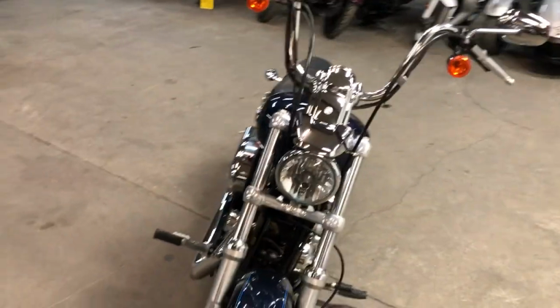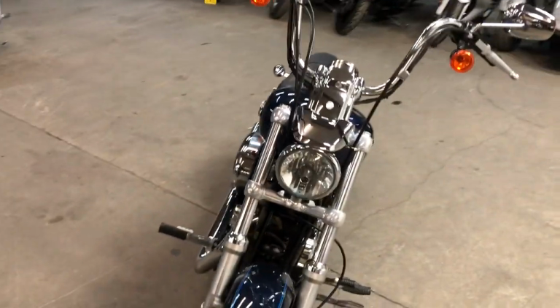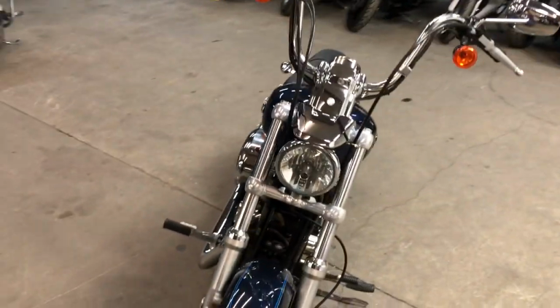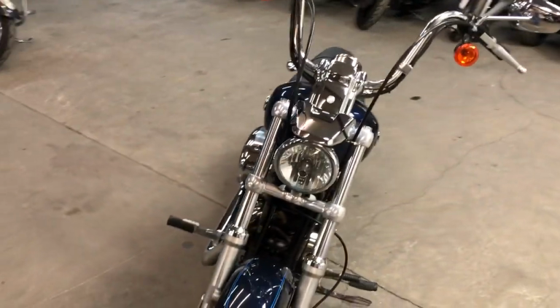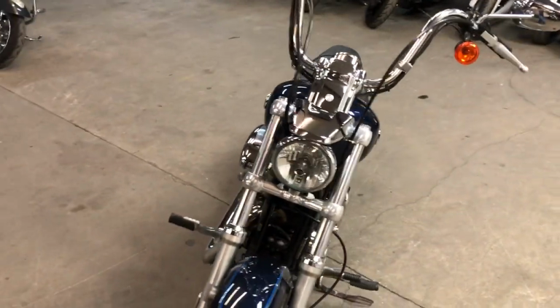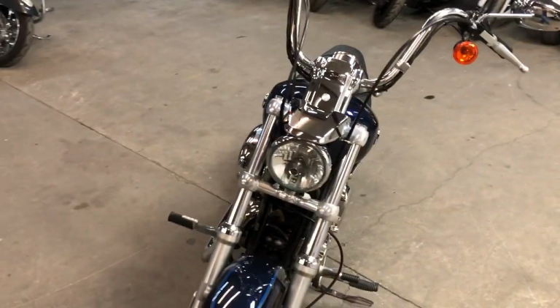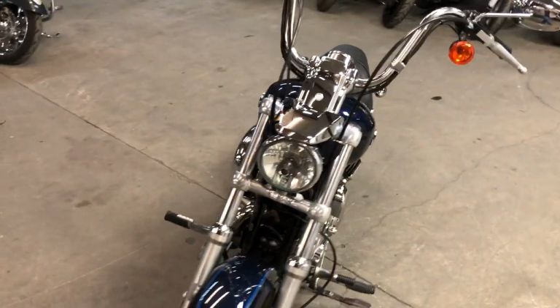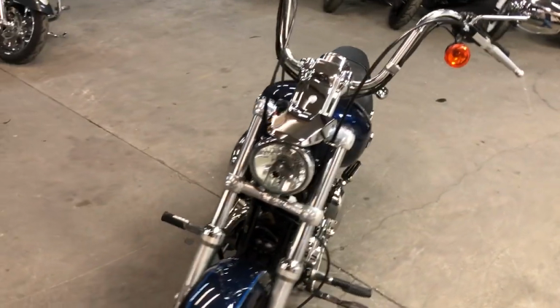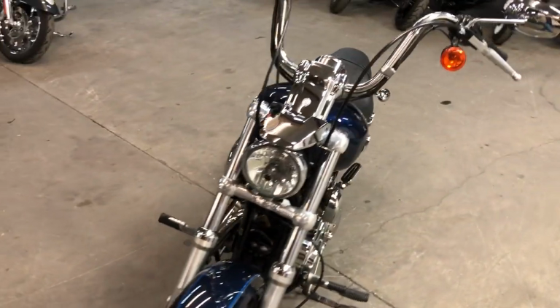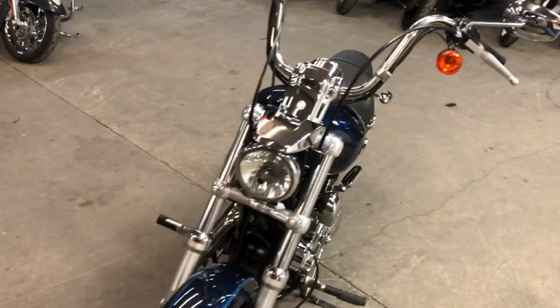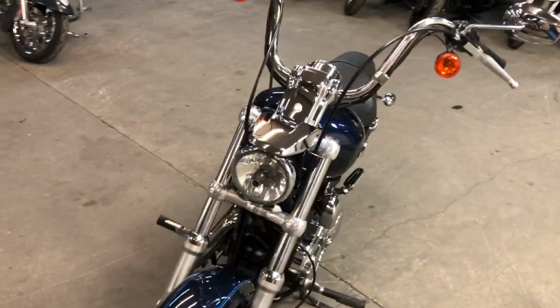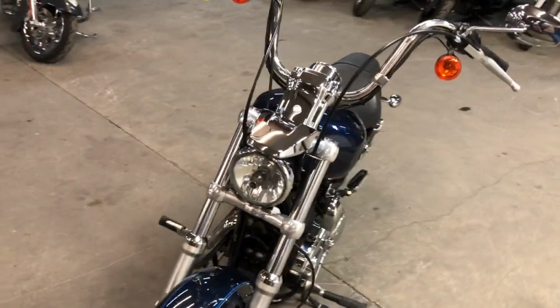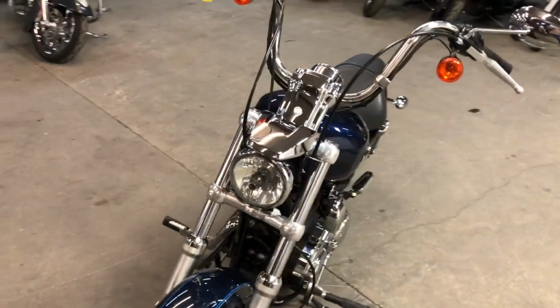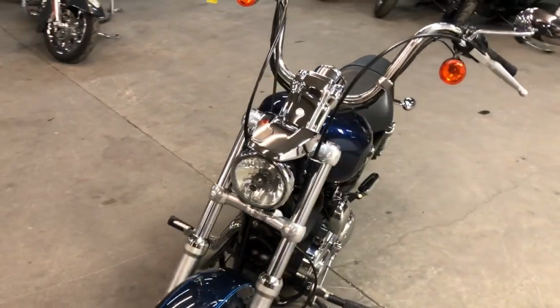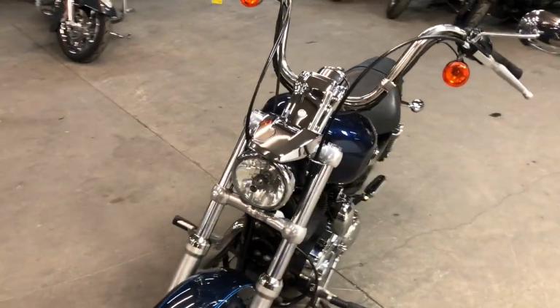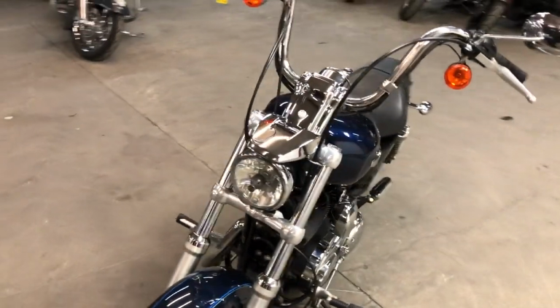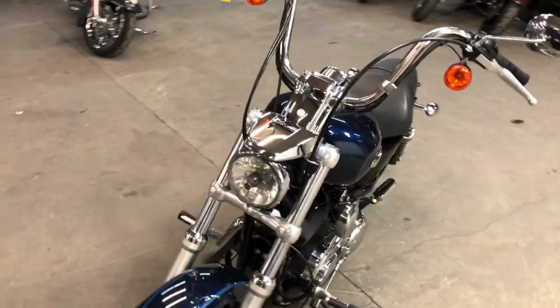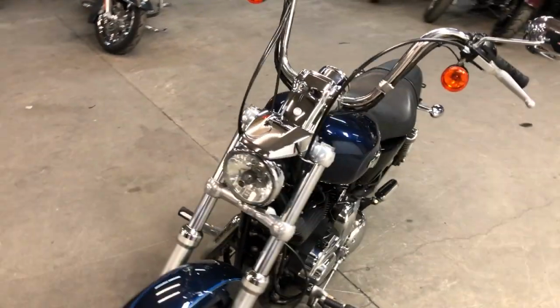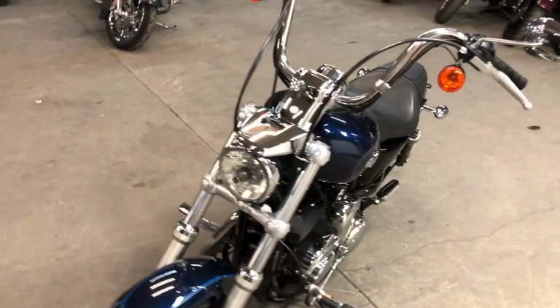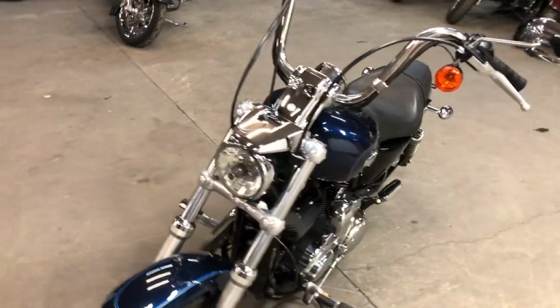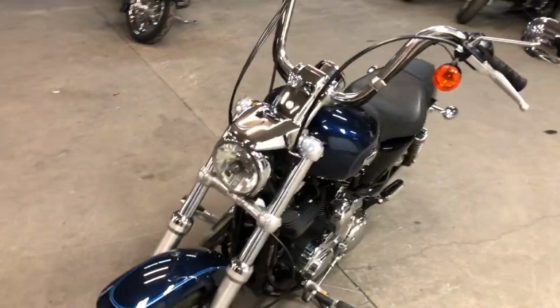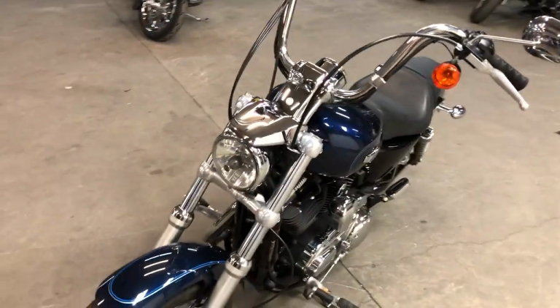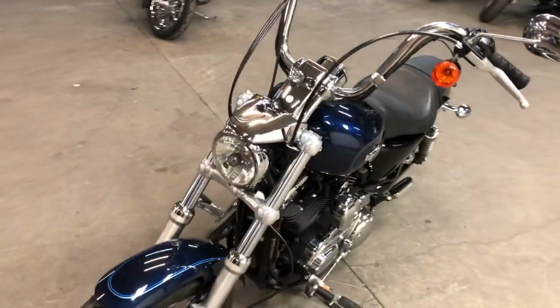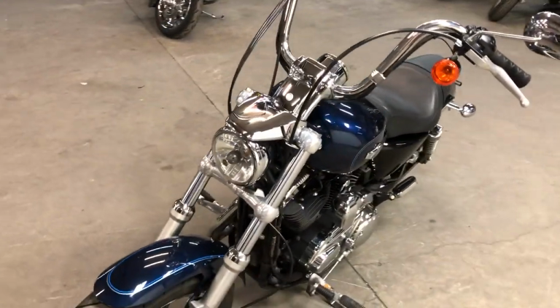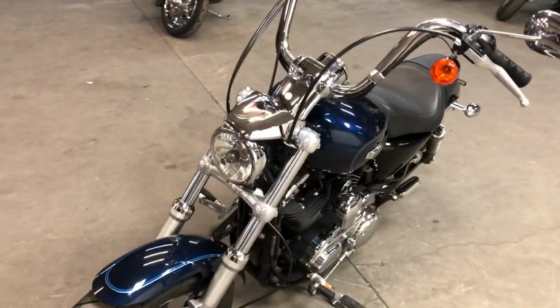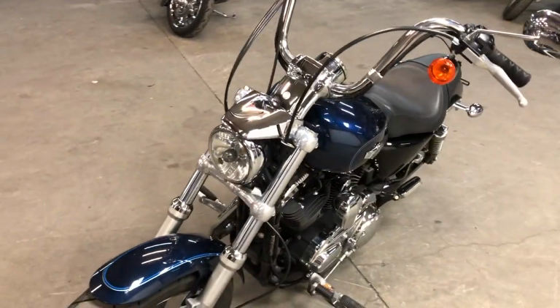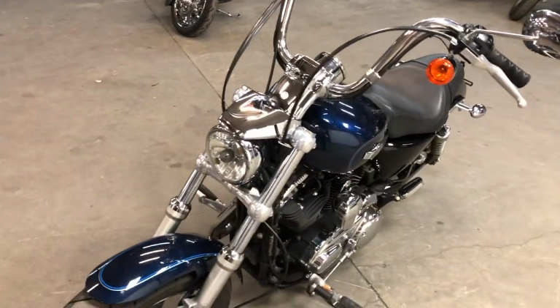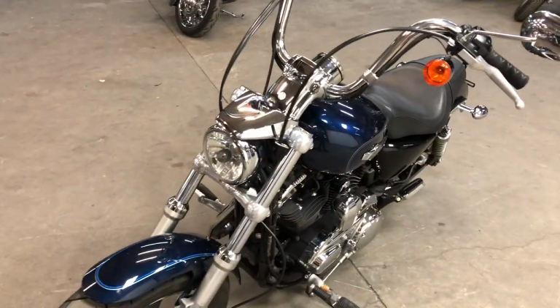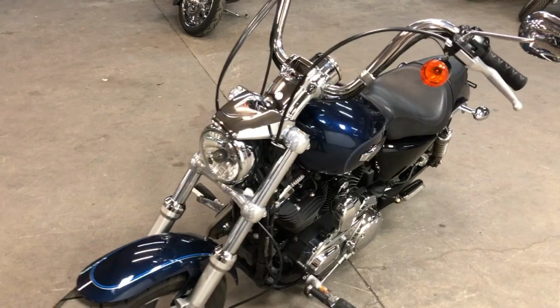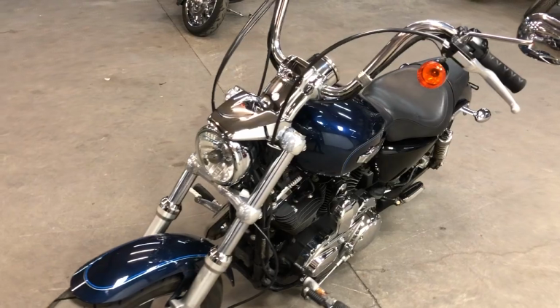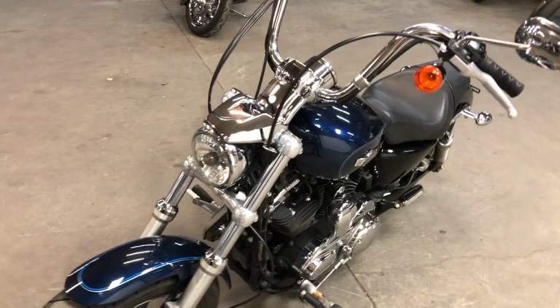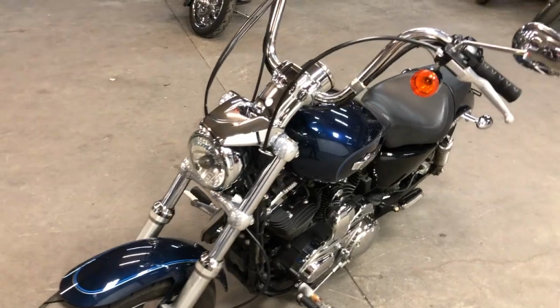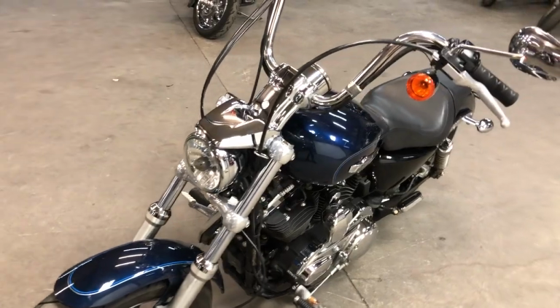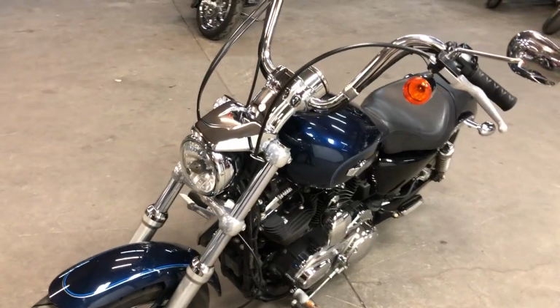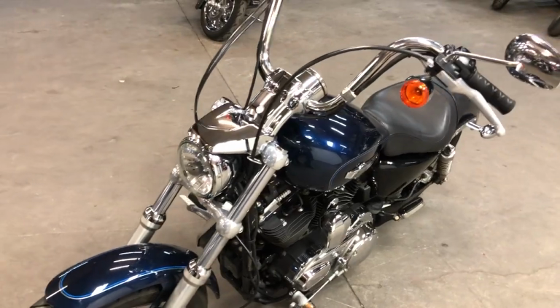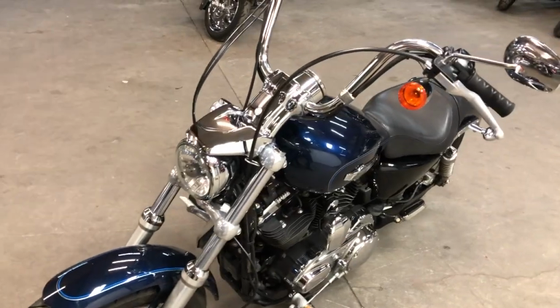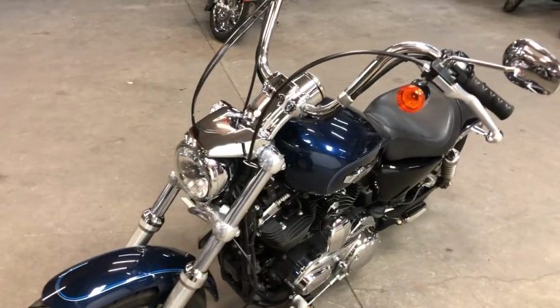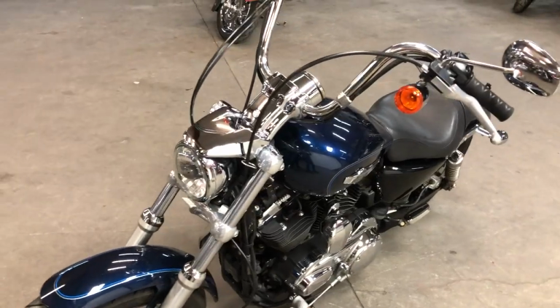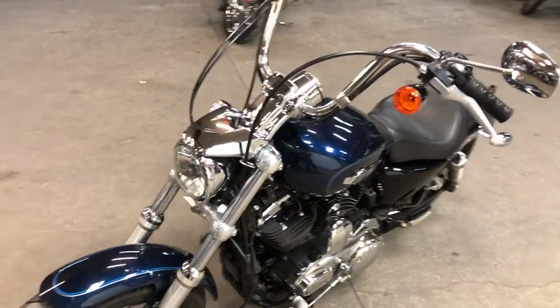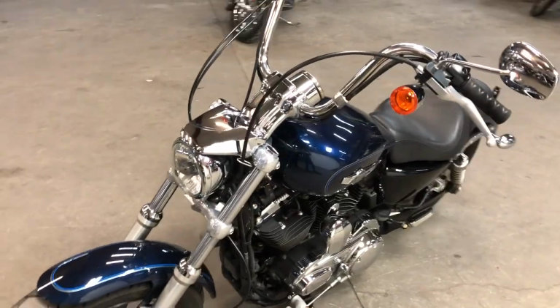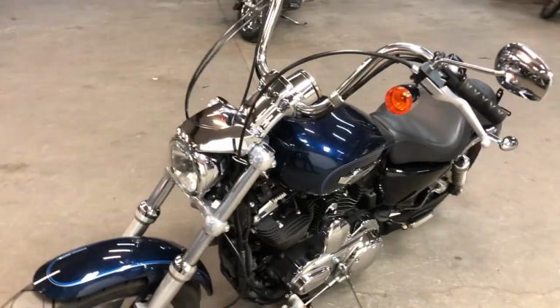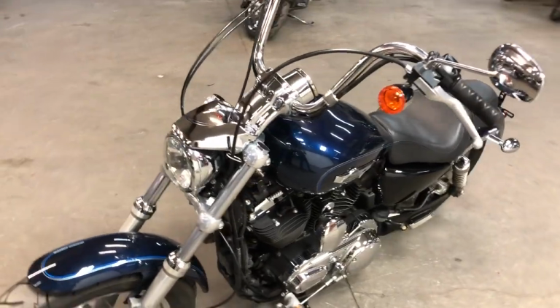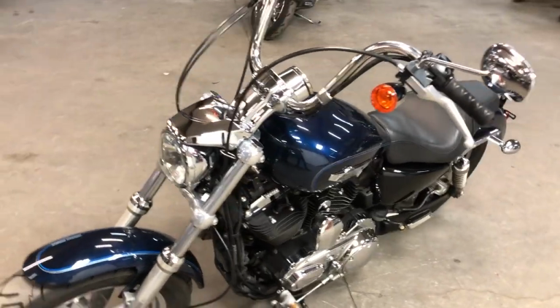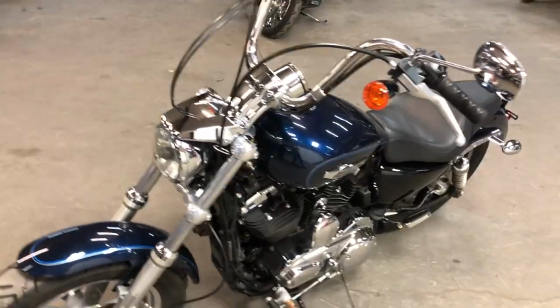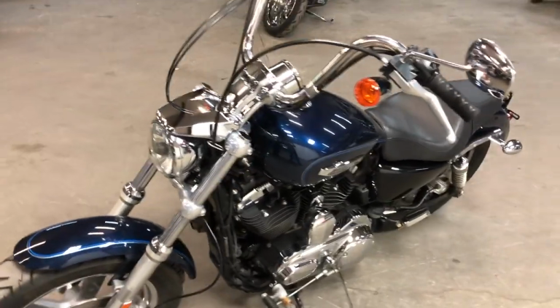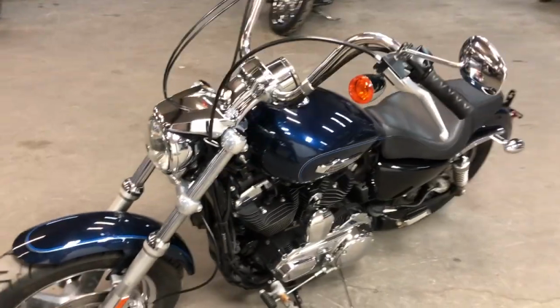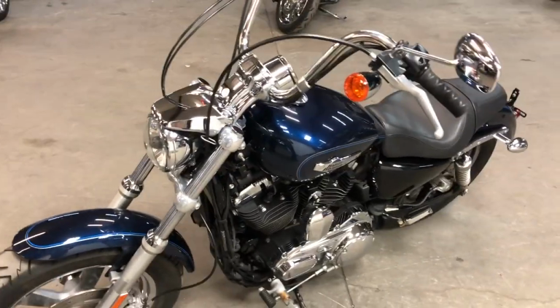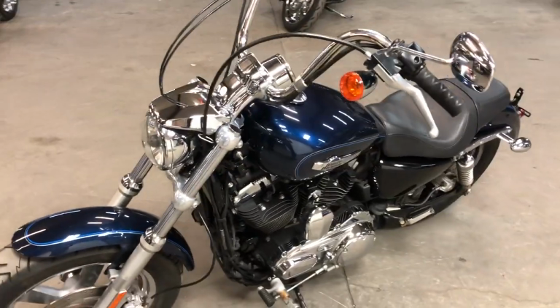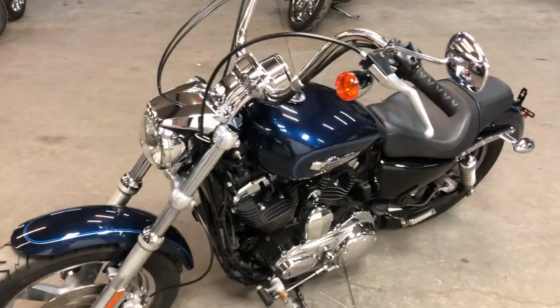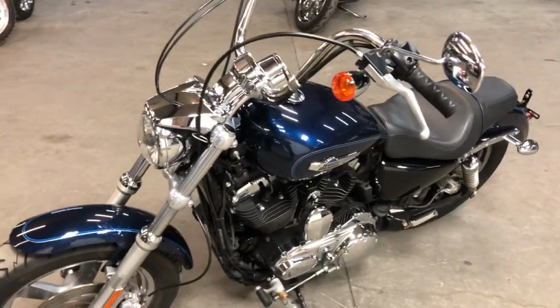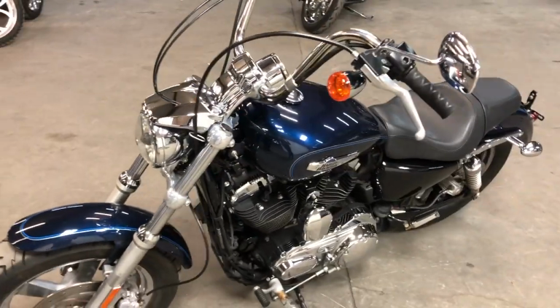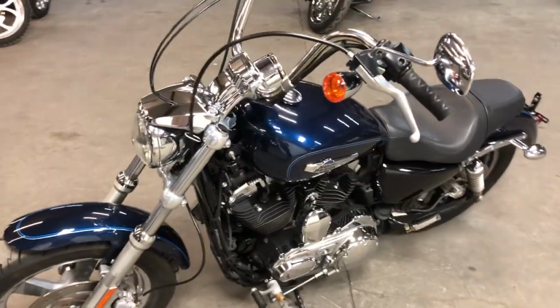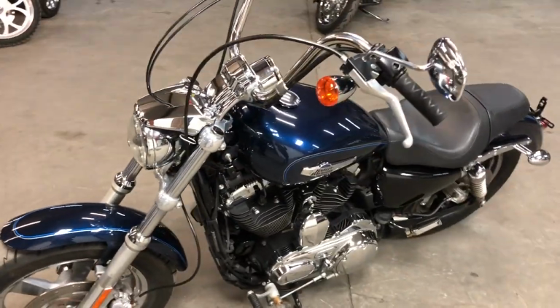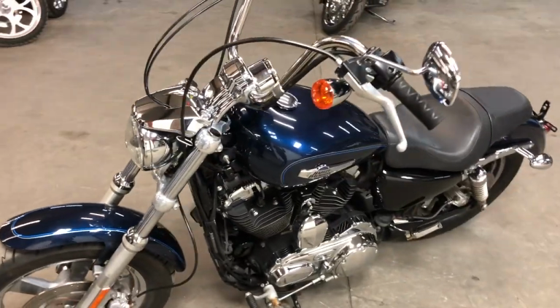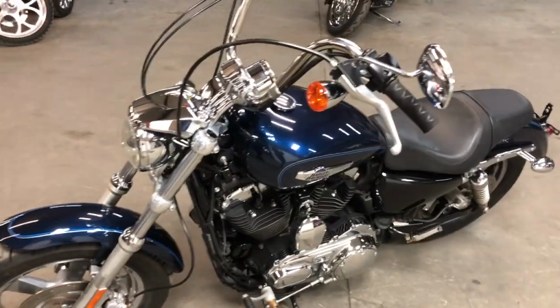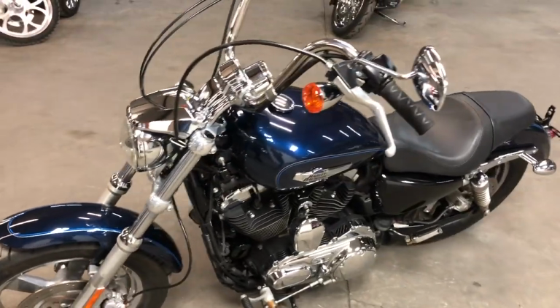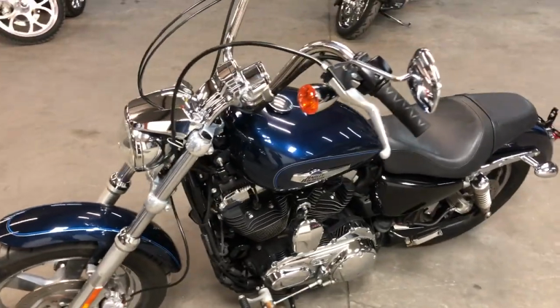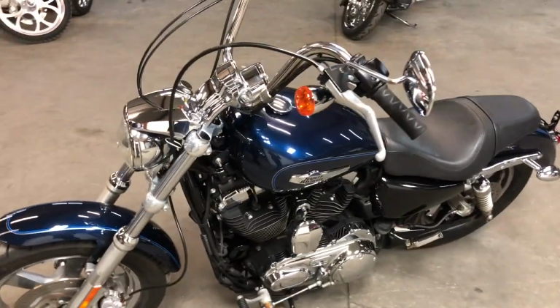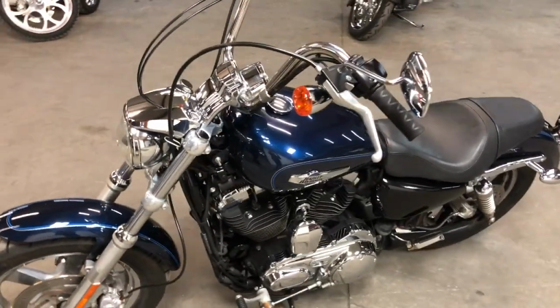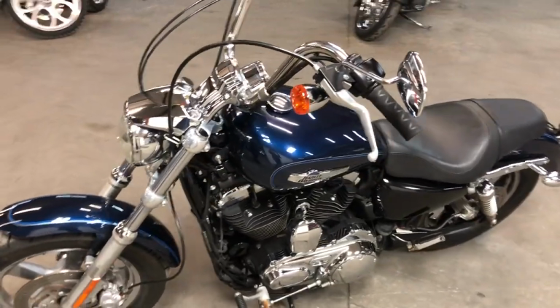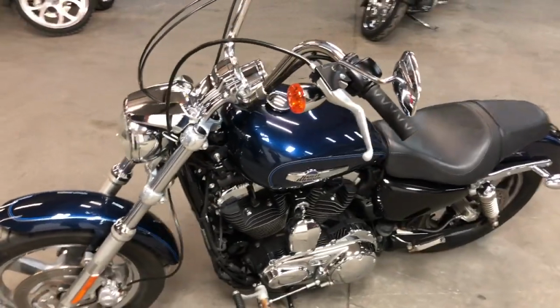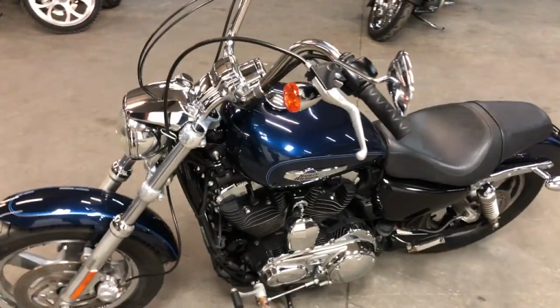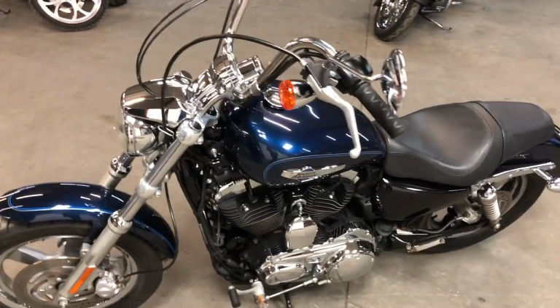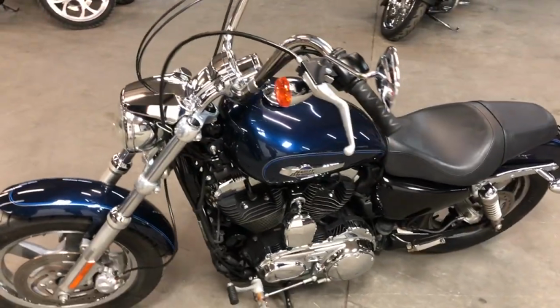Great bike for the money, only $4,999. Give us a call, we'll get it done. 810-648-9500.